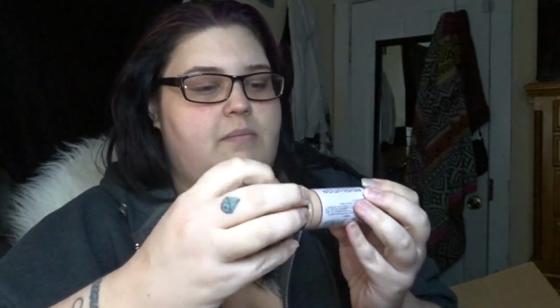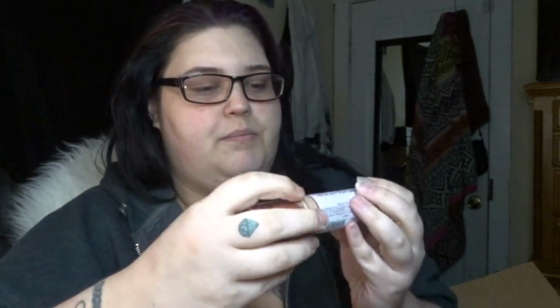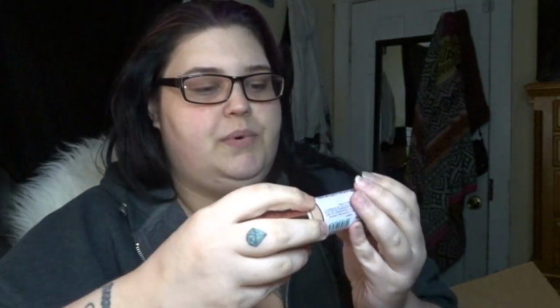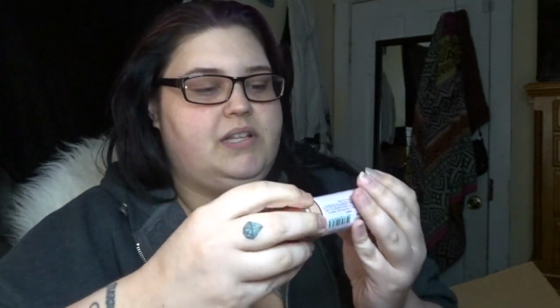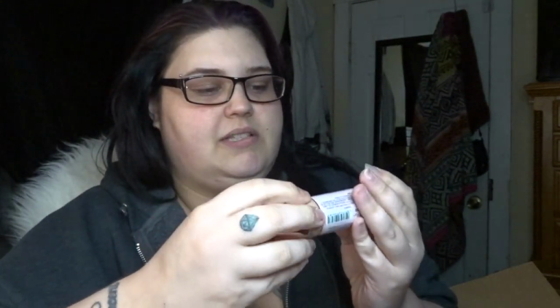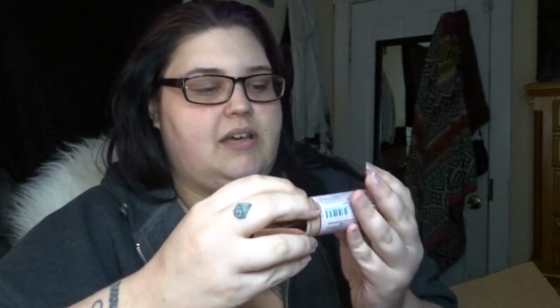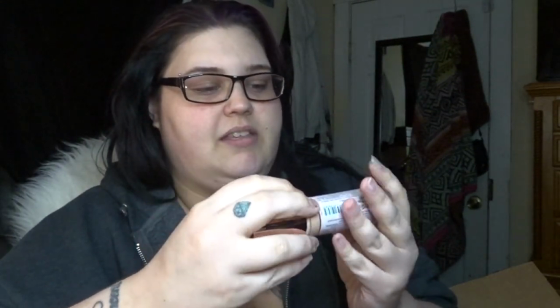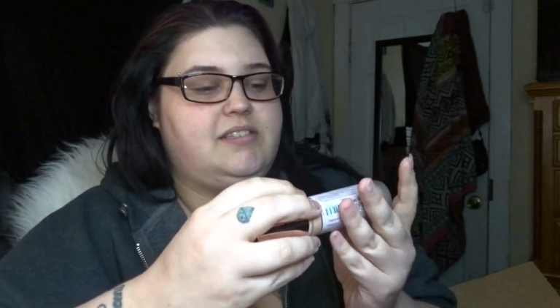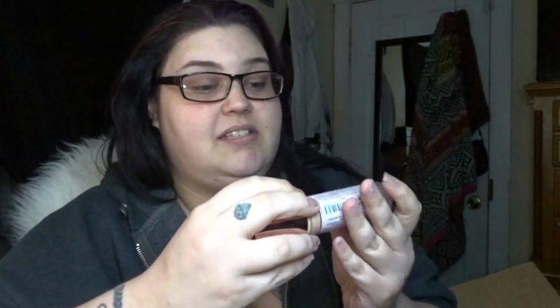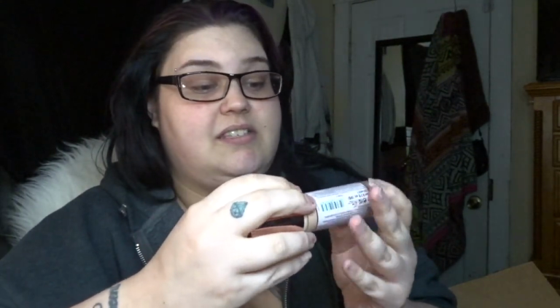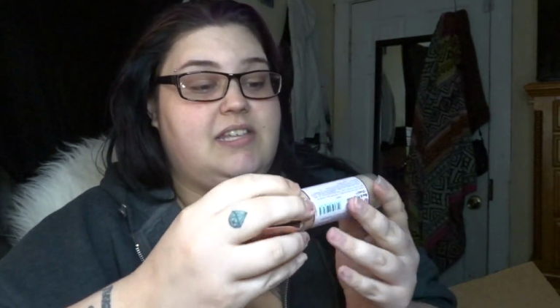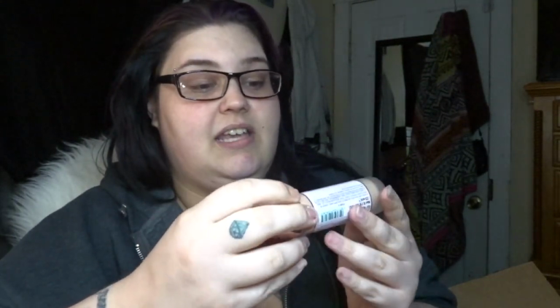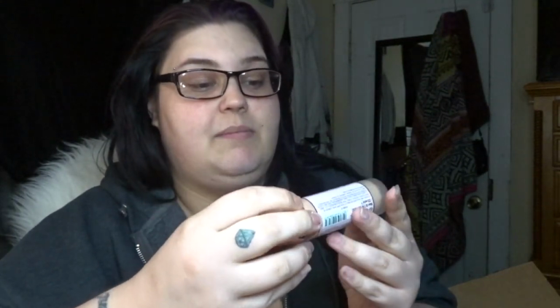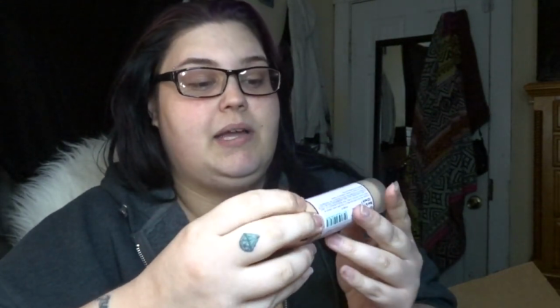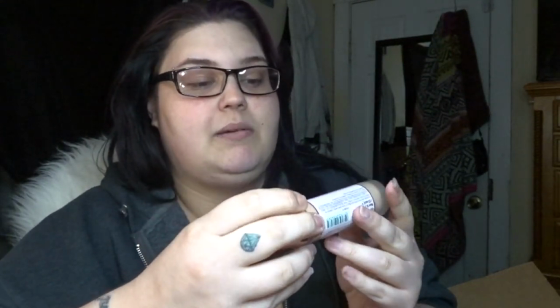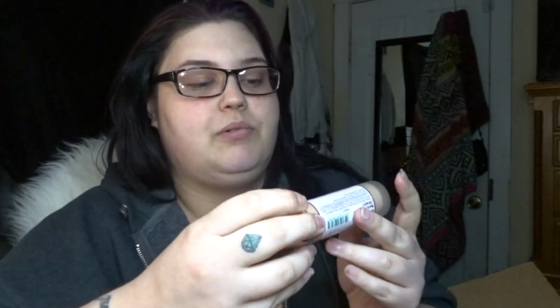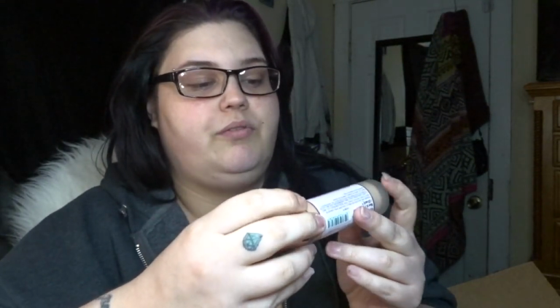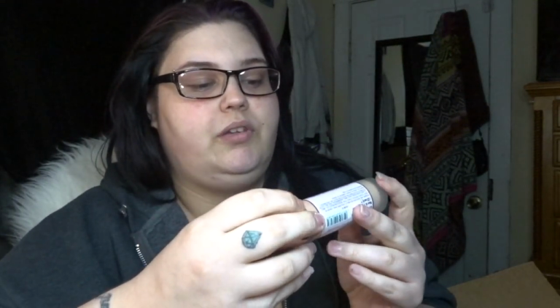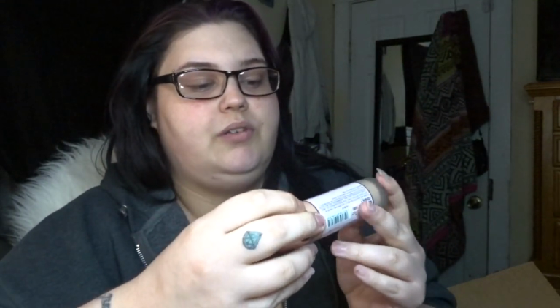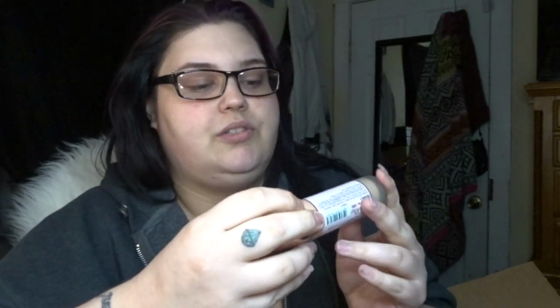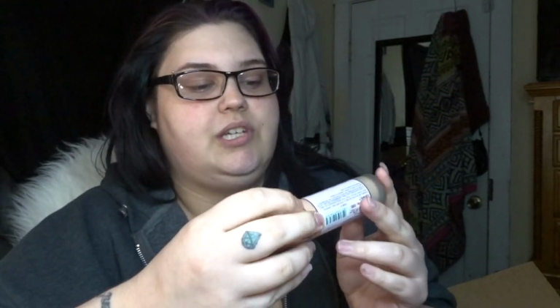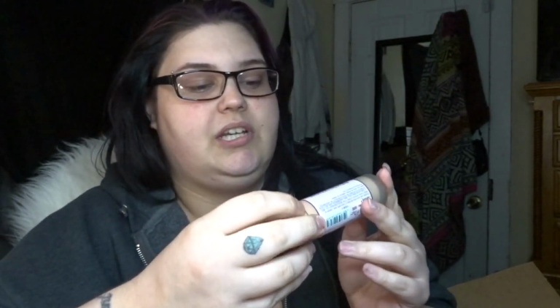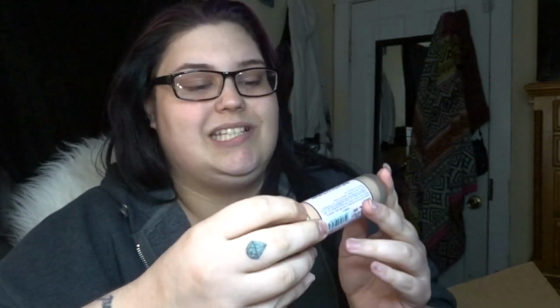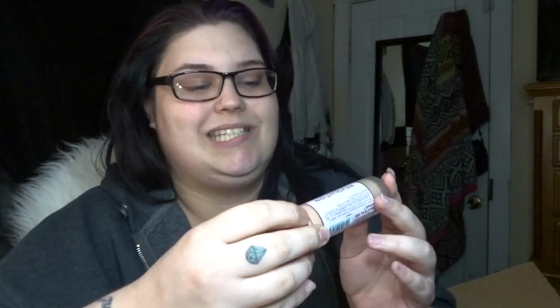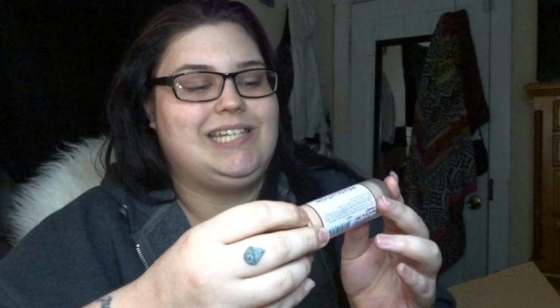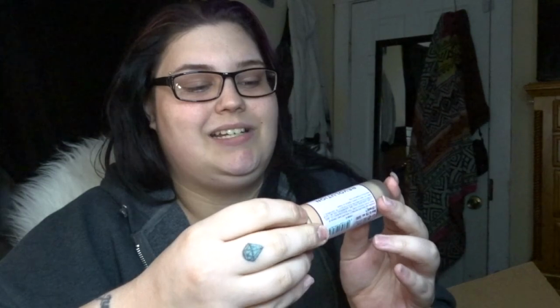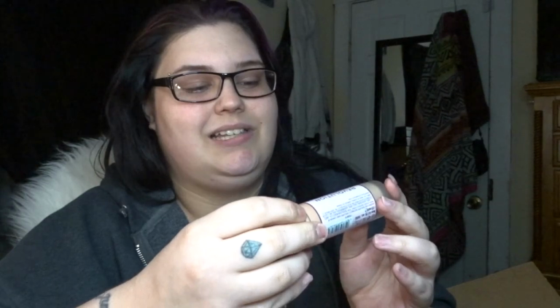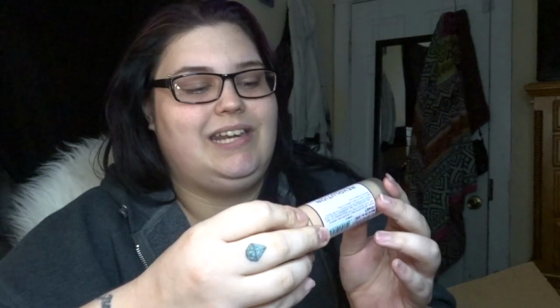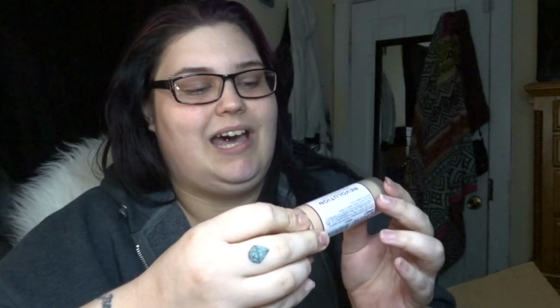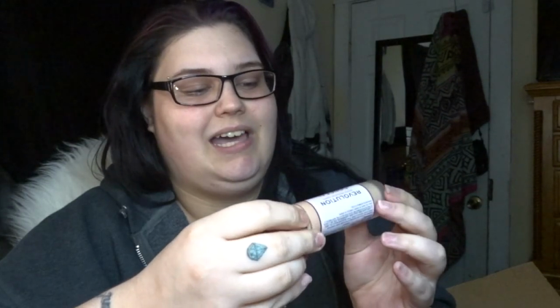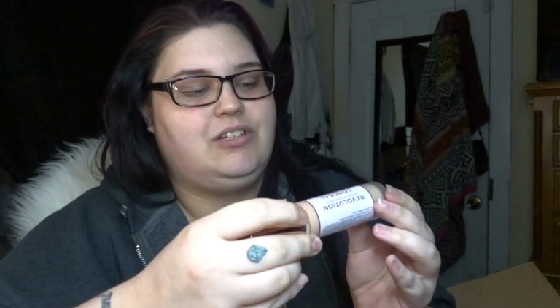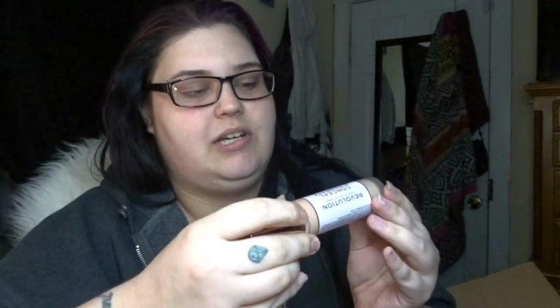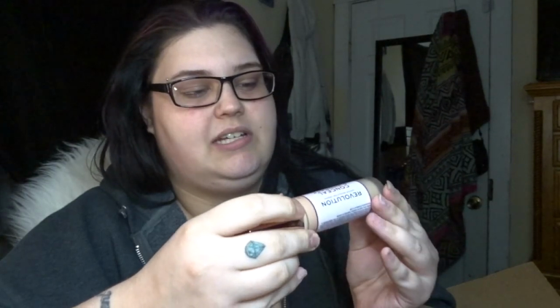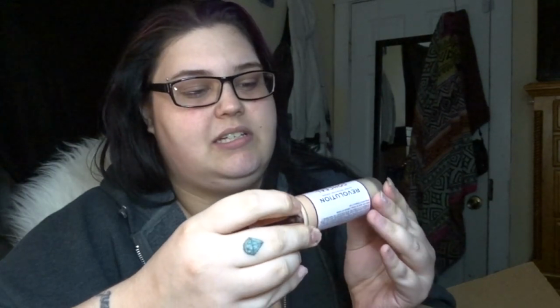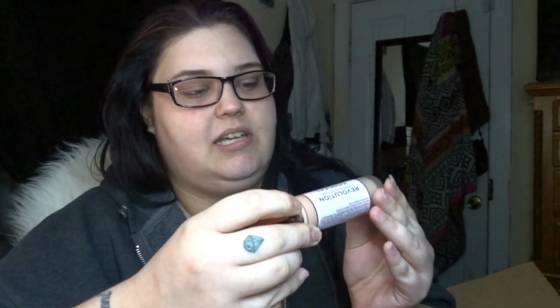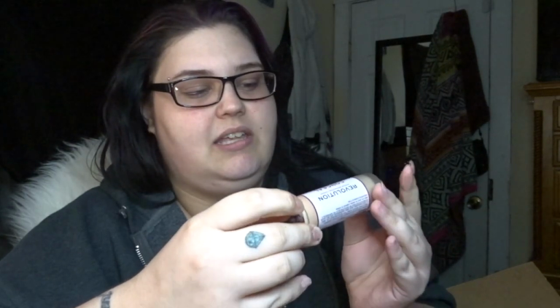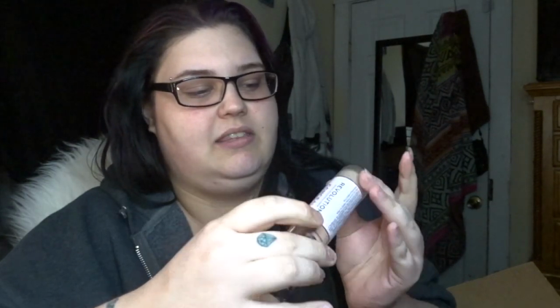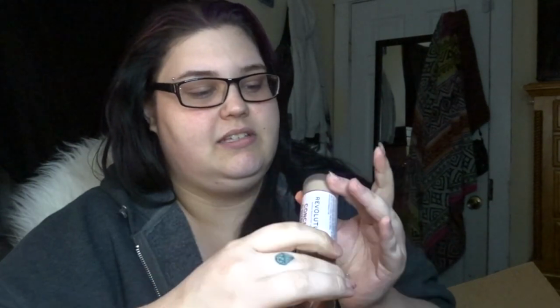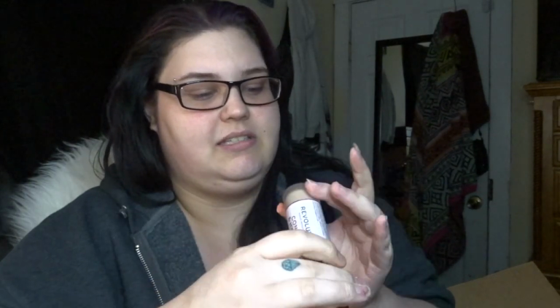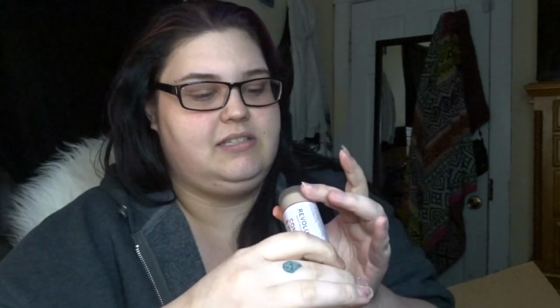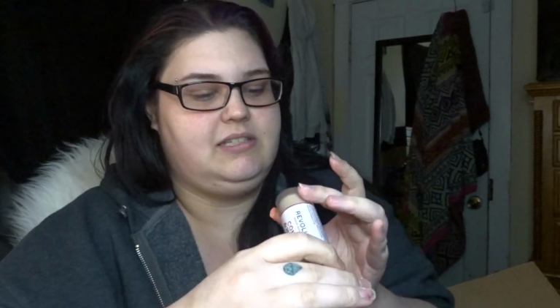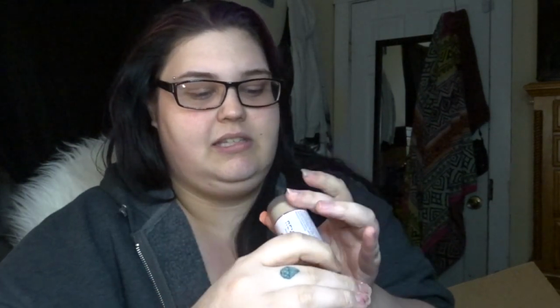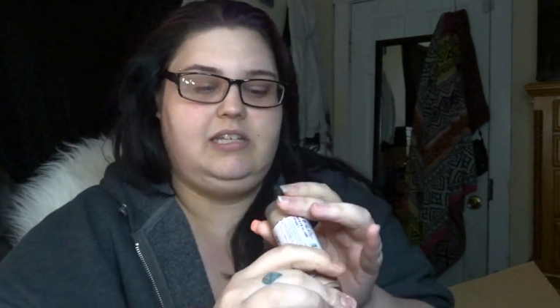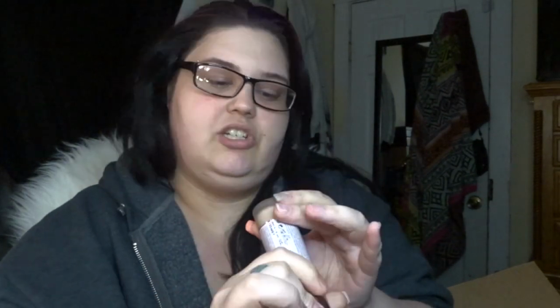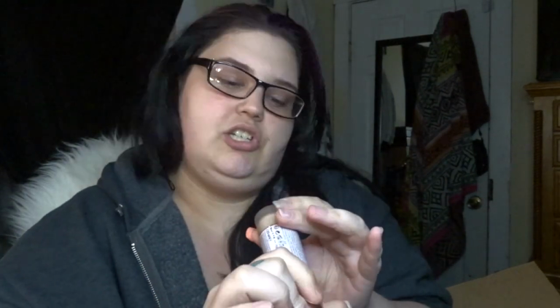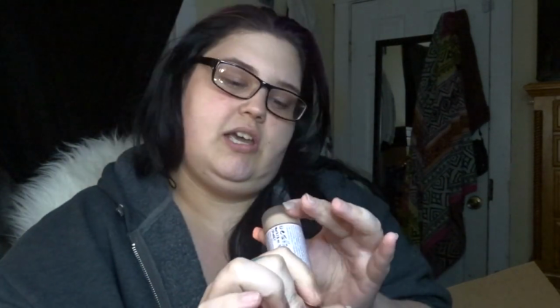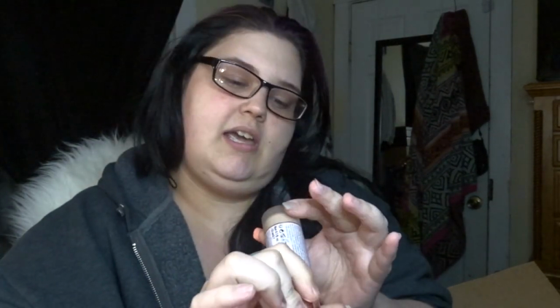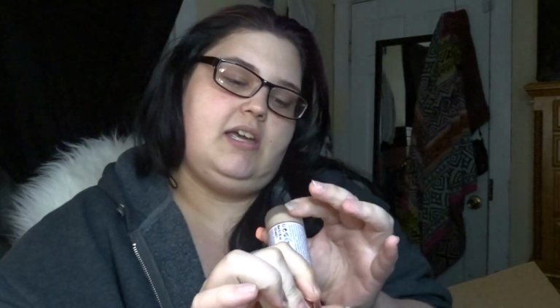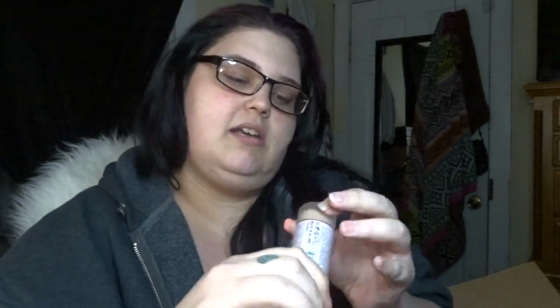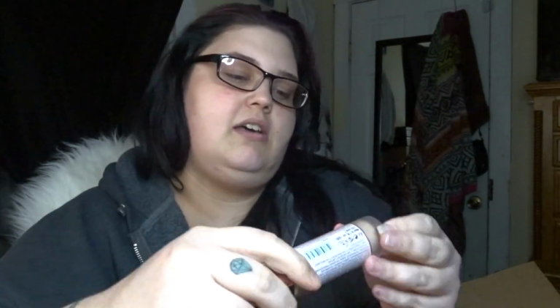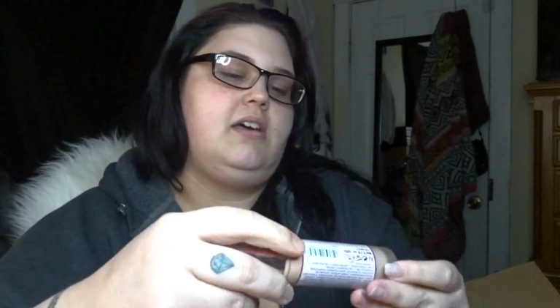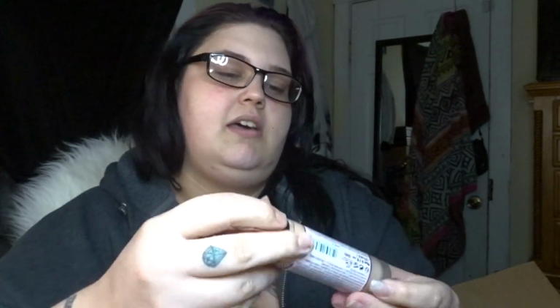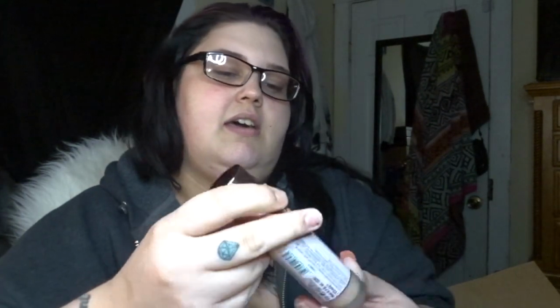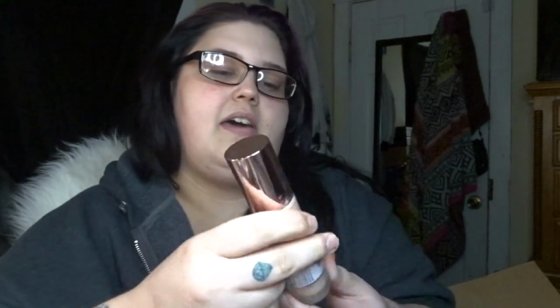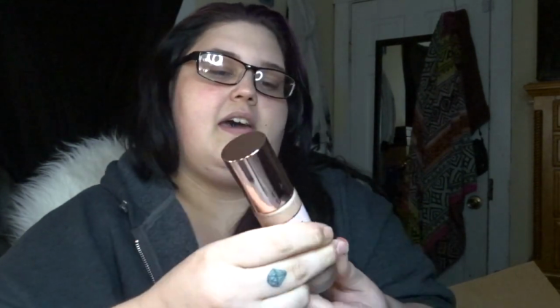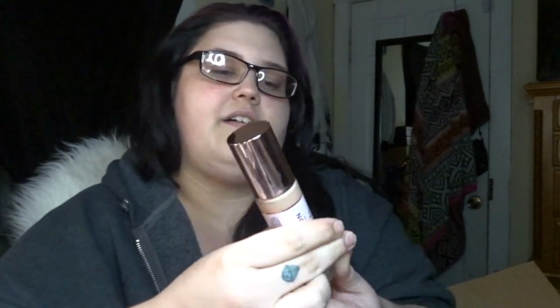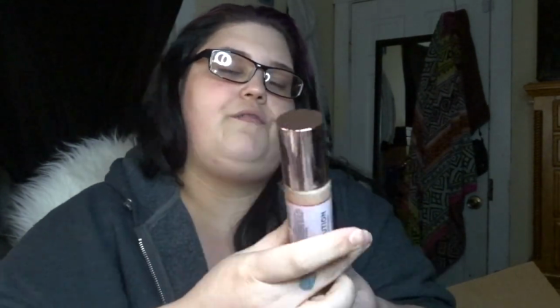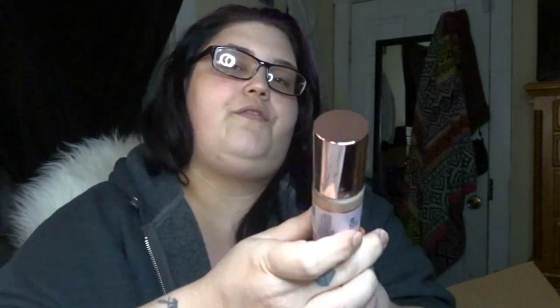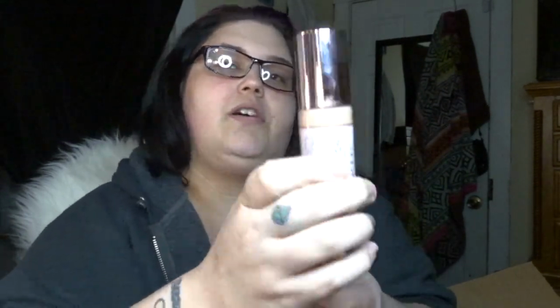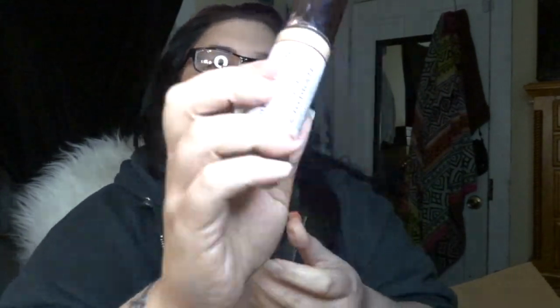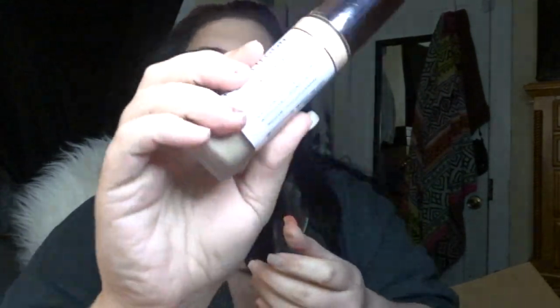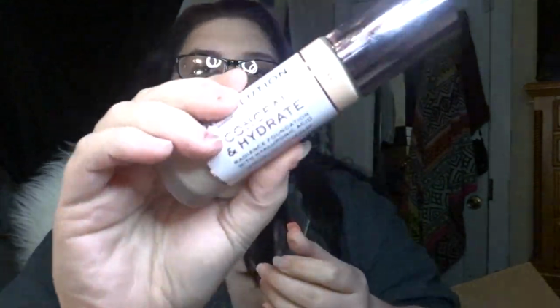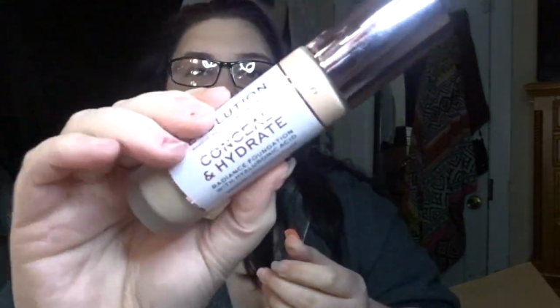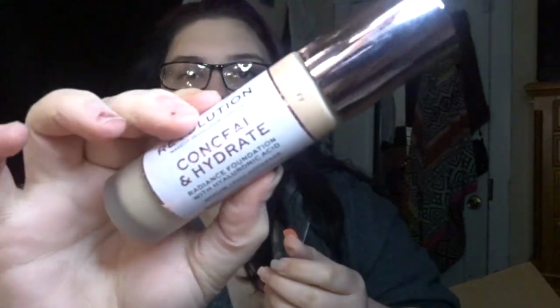This is the Makeup Revolution Conceal and Hydrate, and this is in the shade F7.